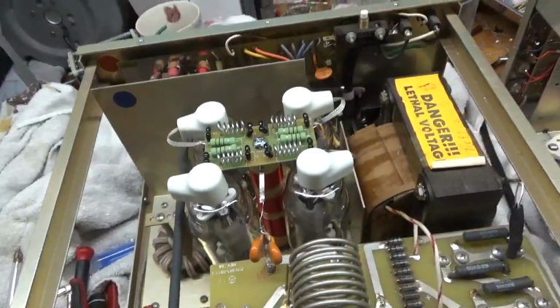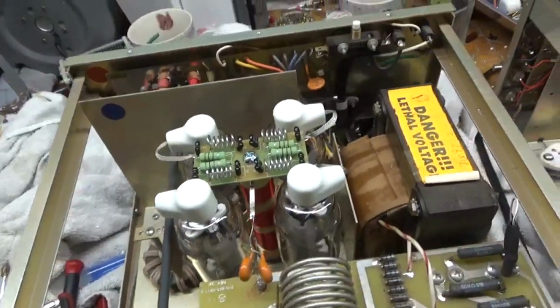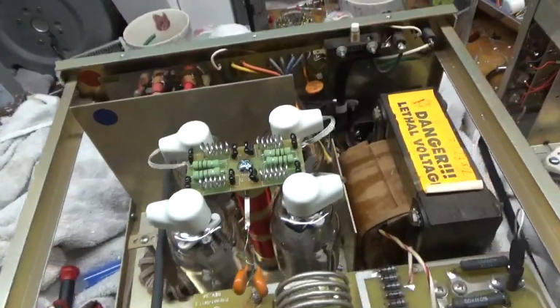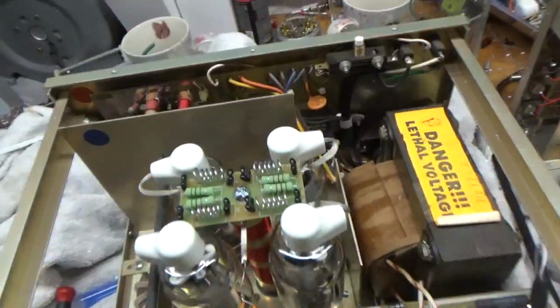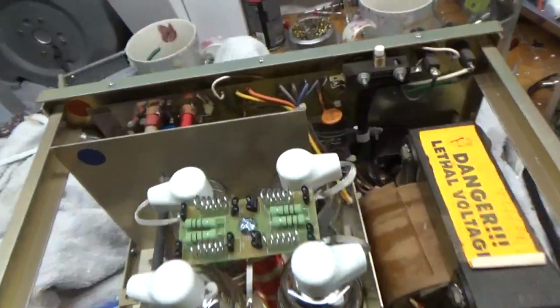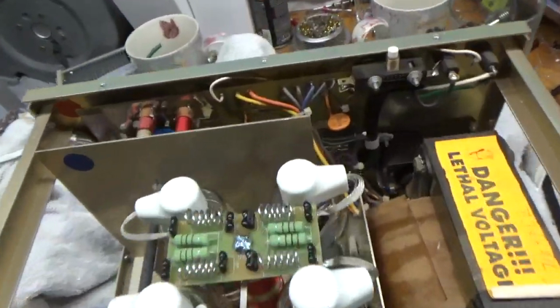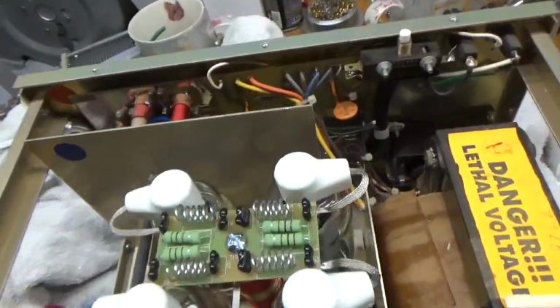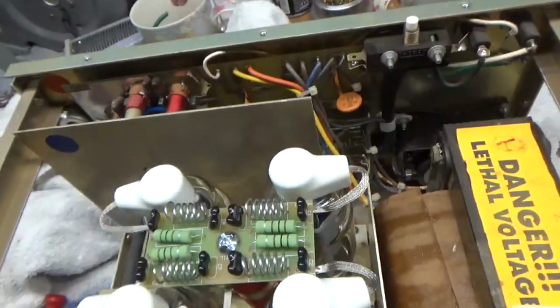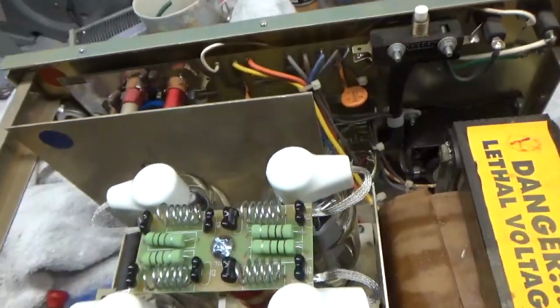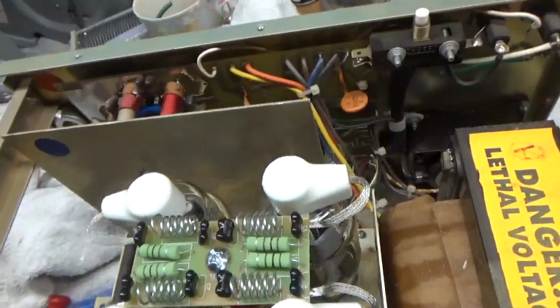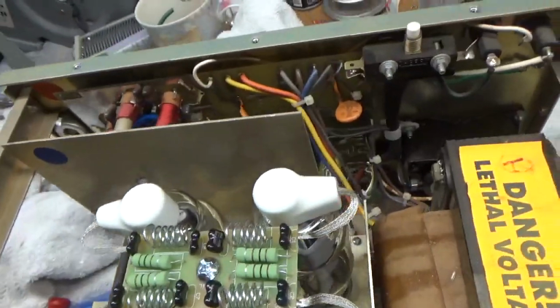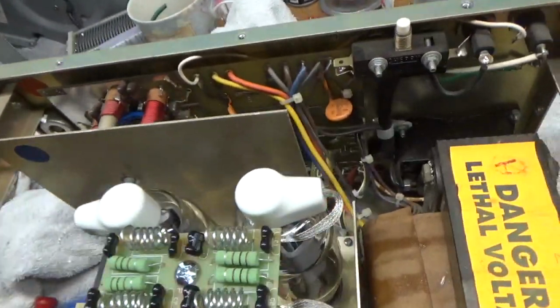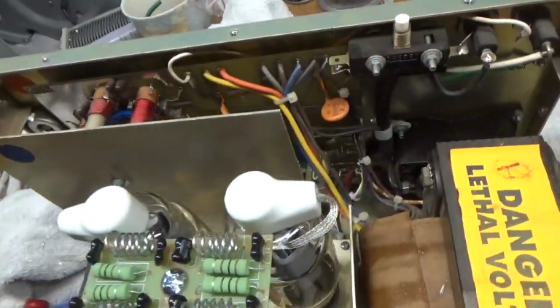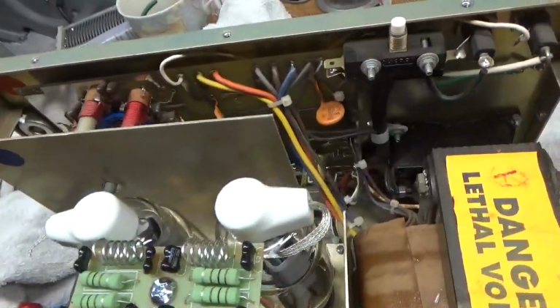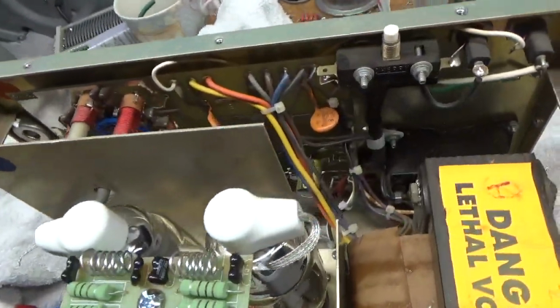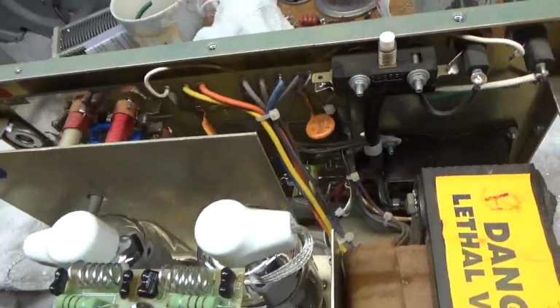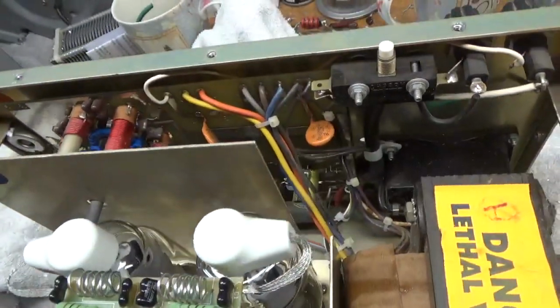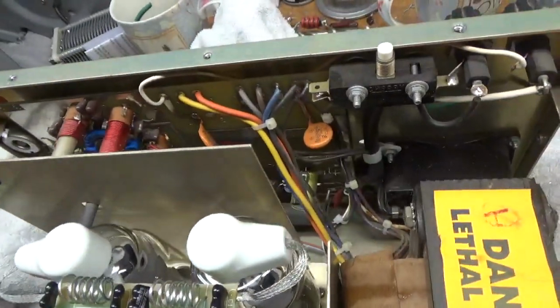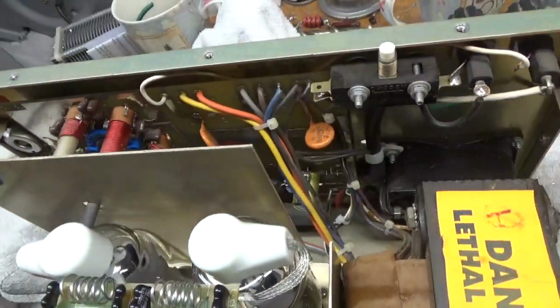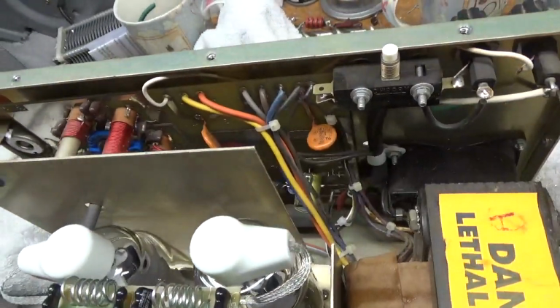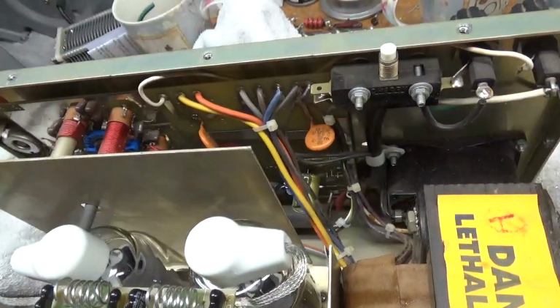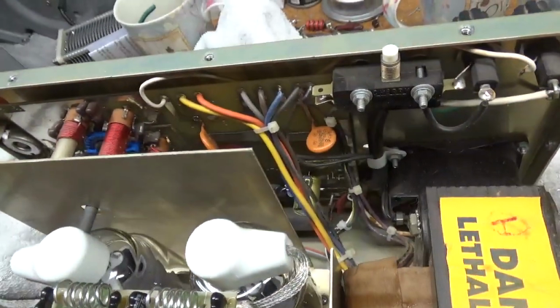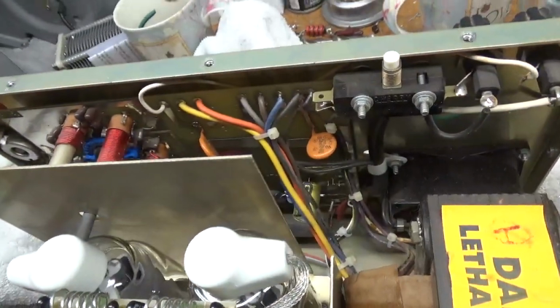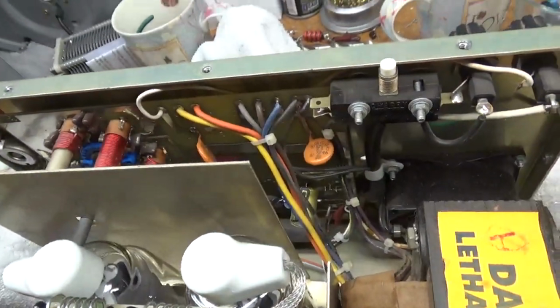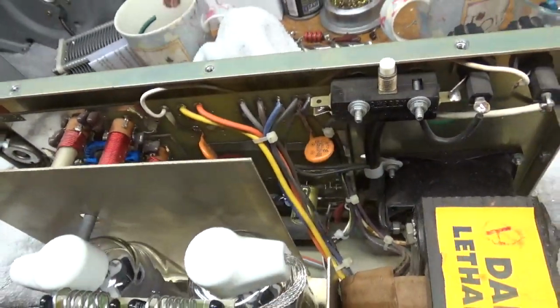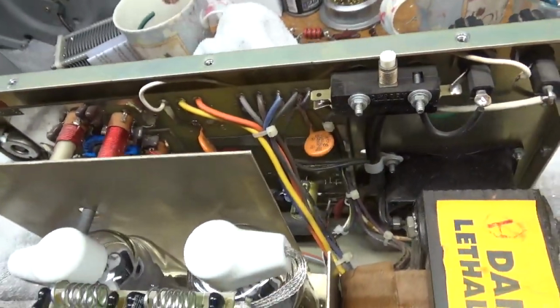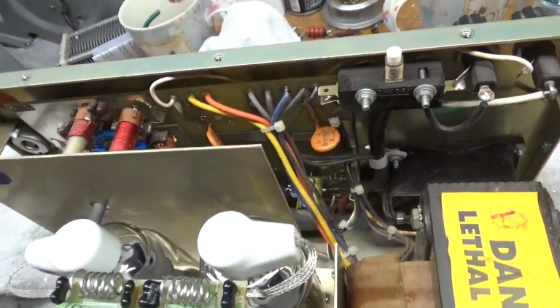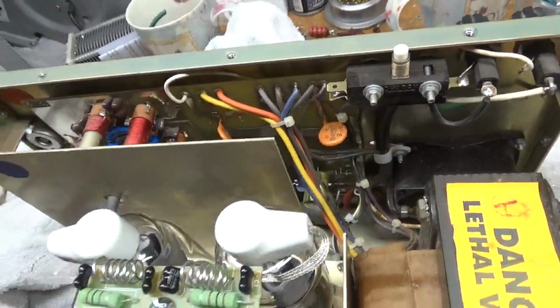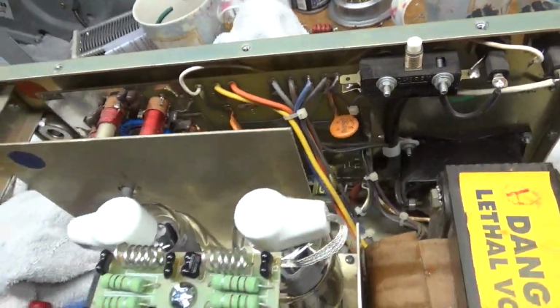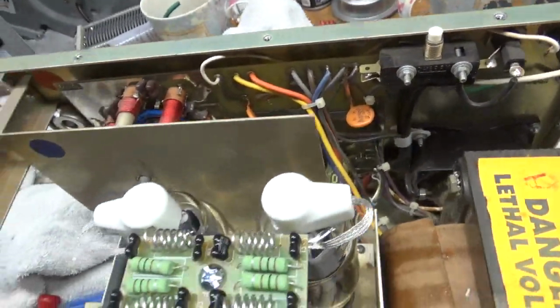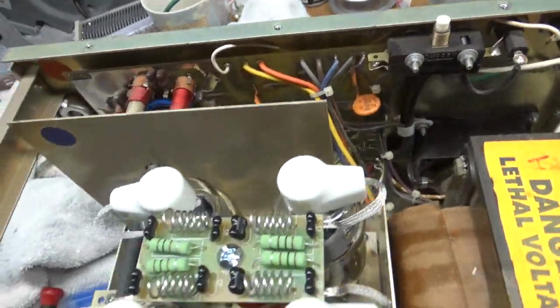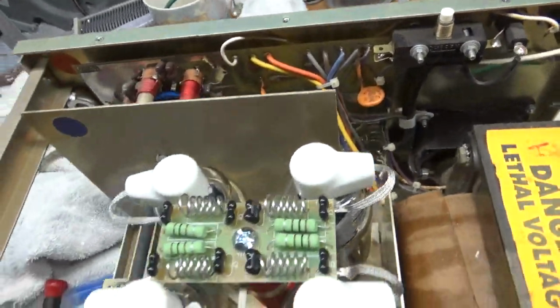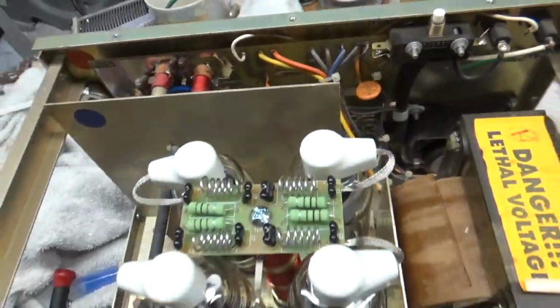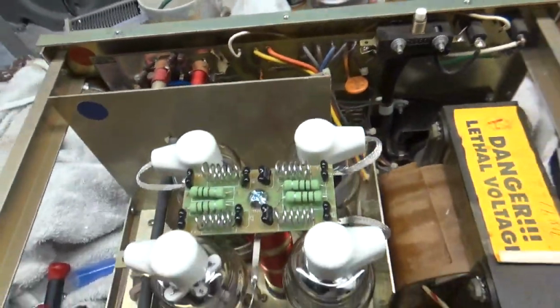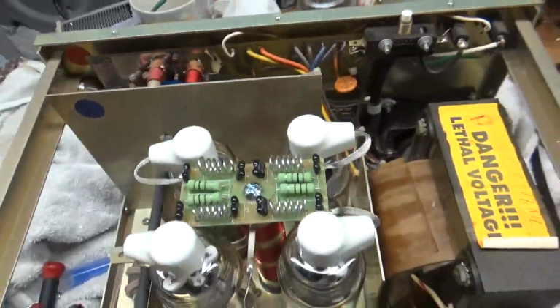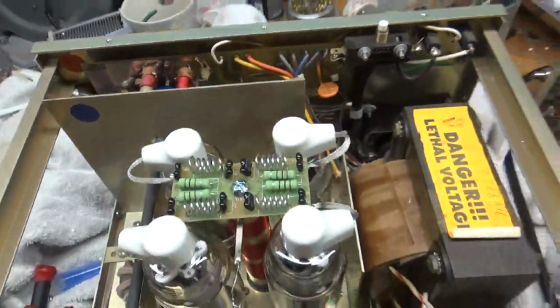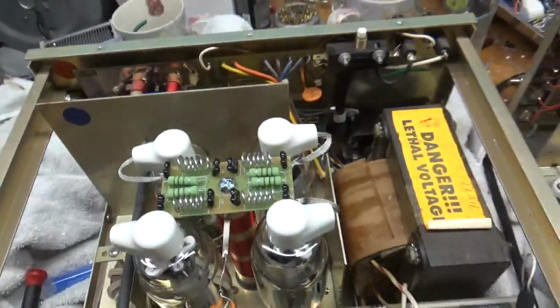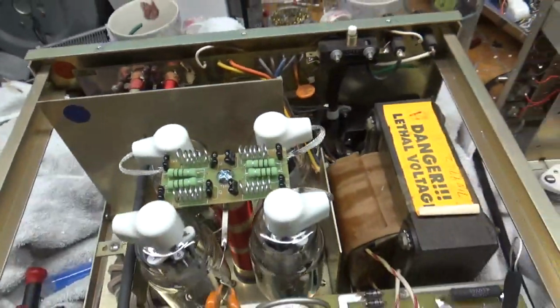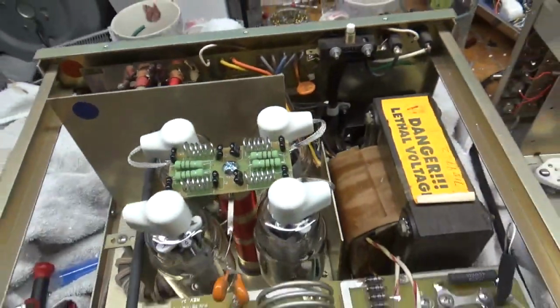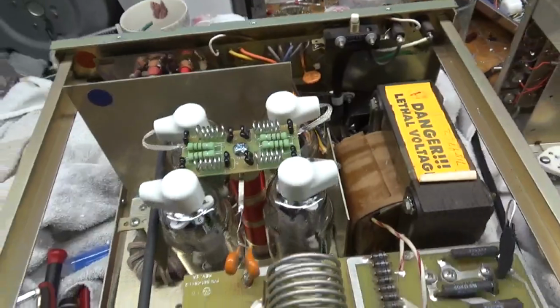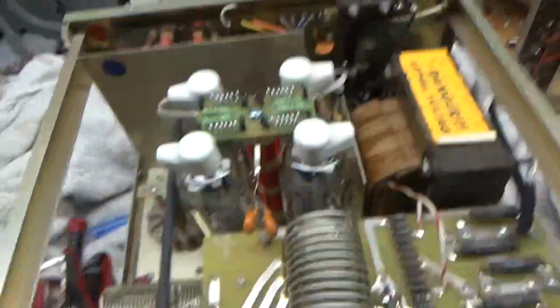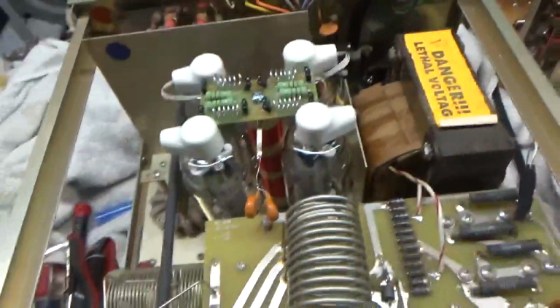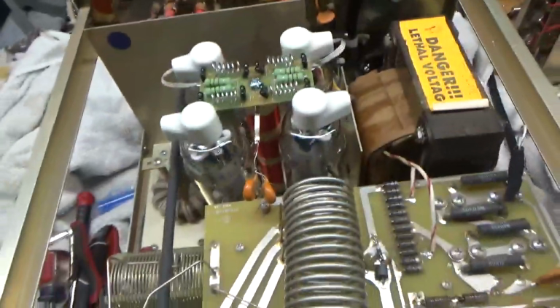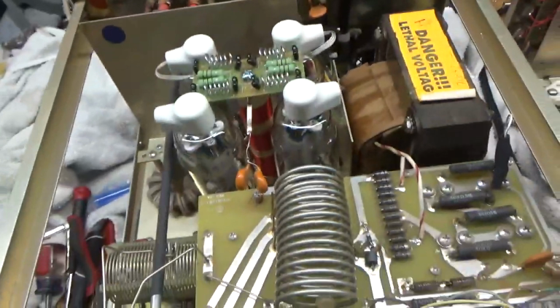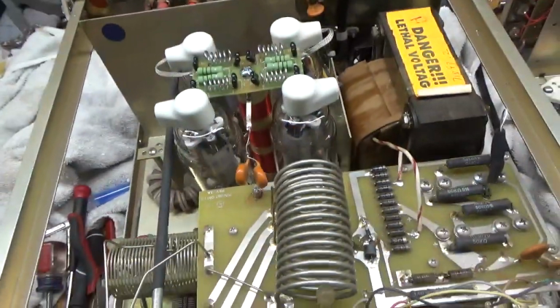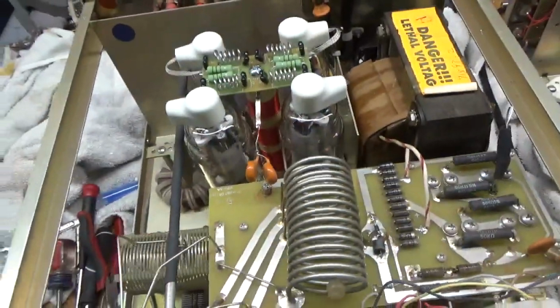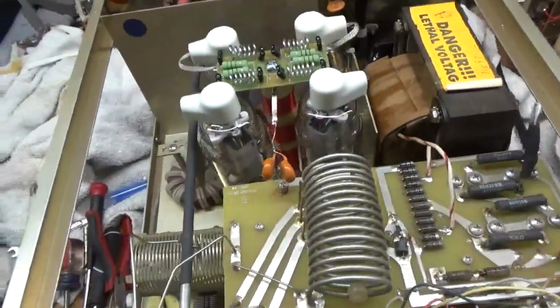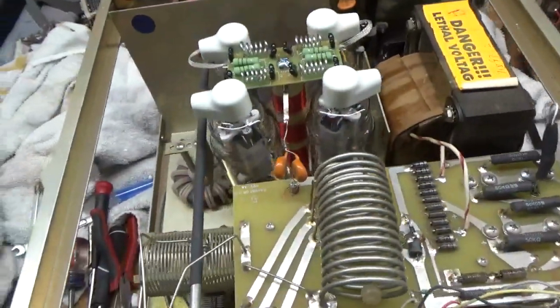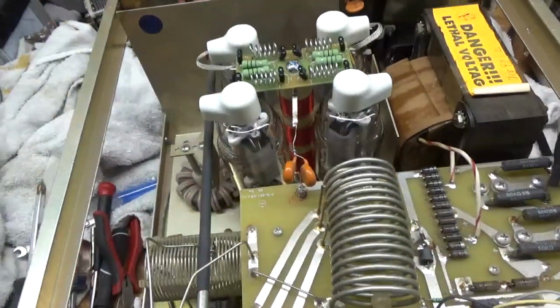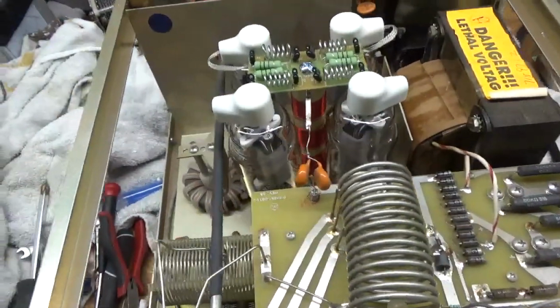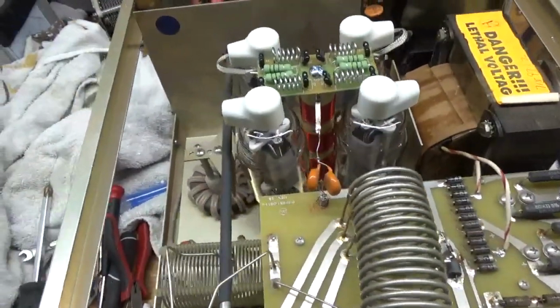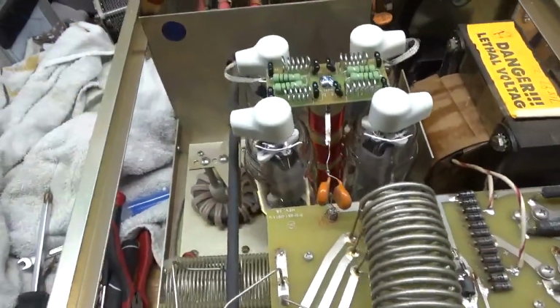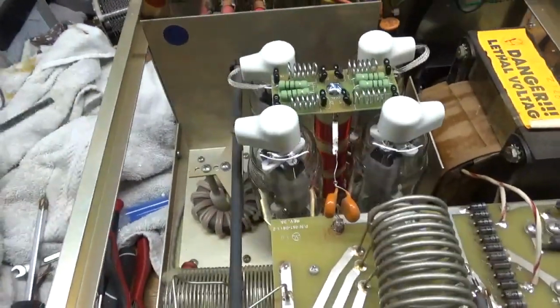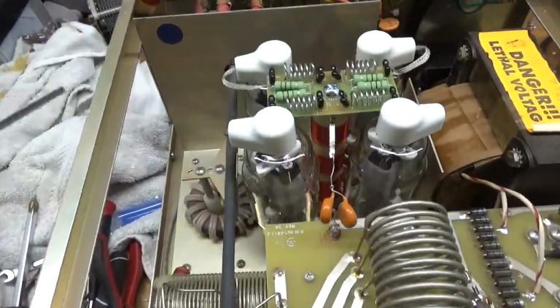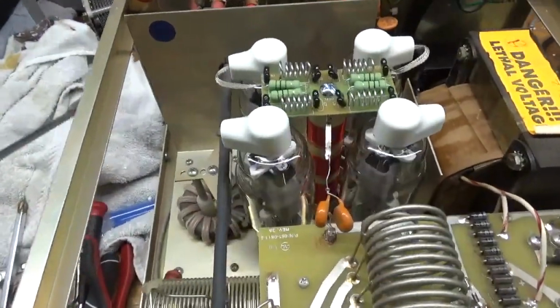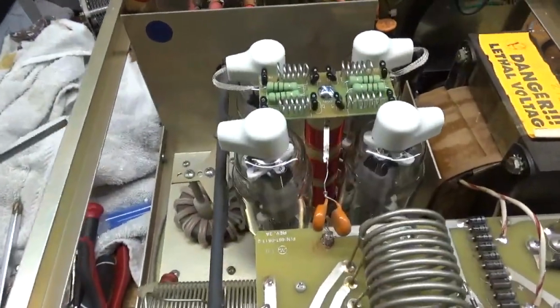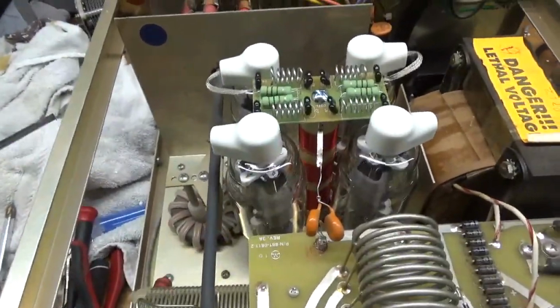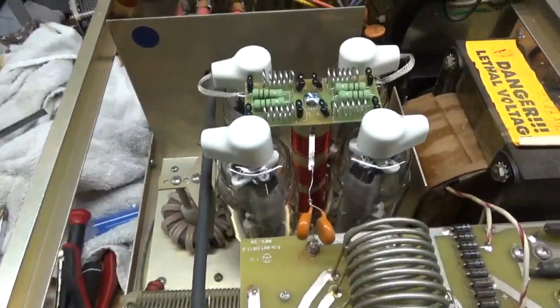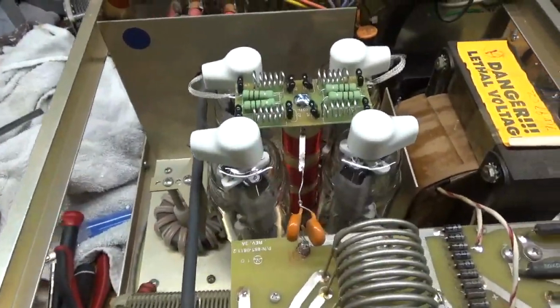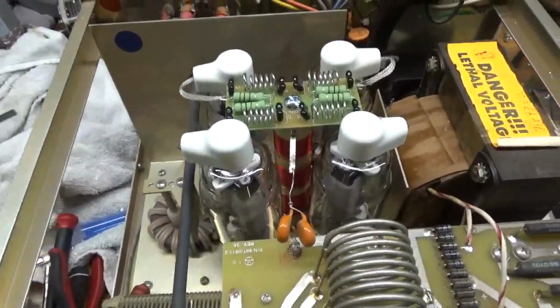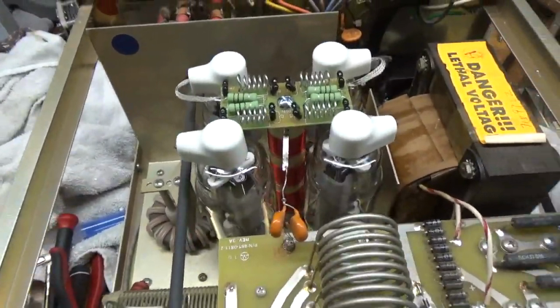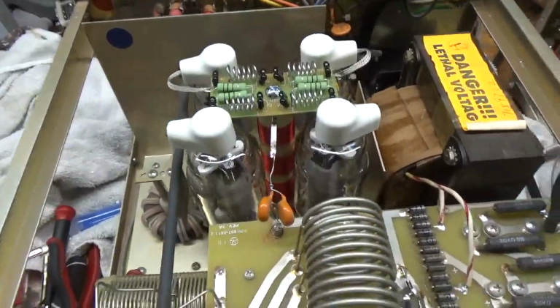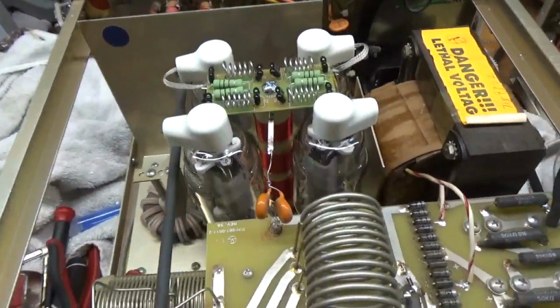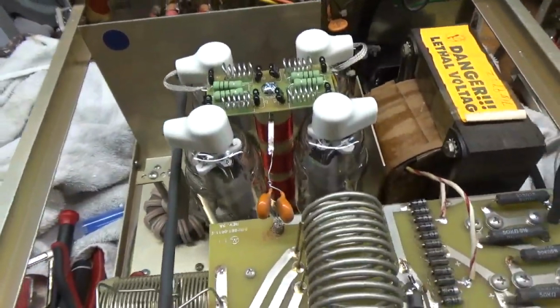I use a bunch of 10 amp, 1kV diodes - I put six of those in series. The SO239s are good.